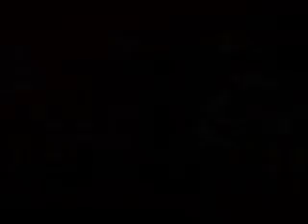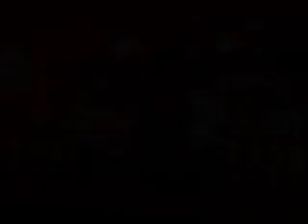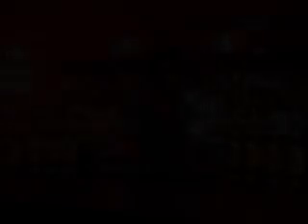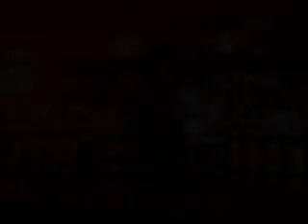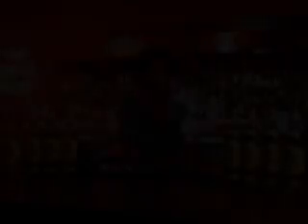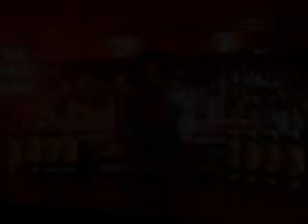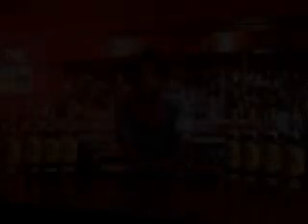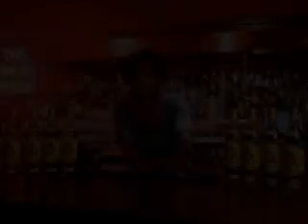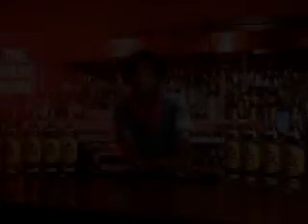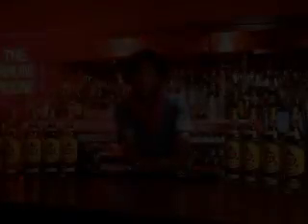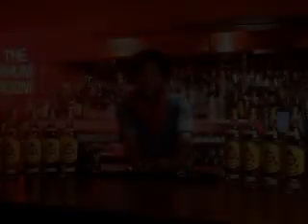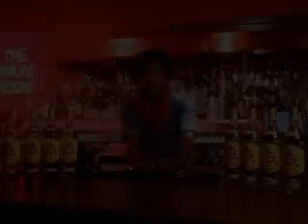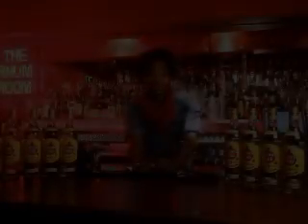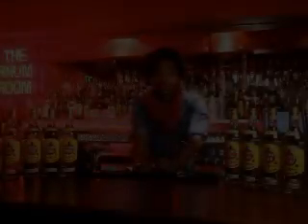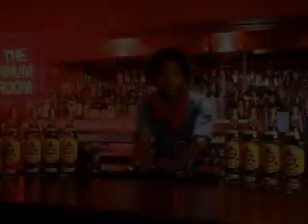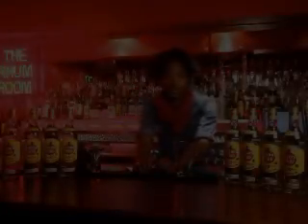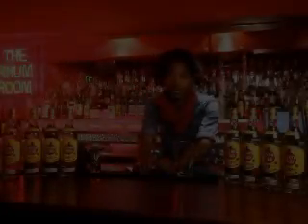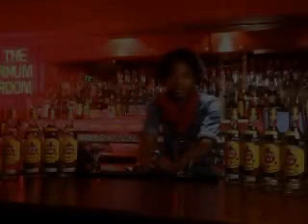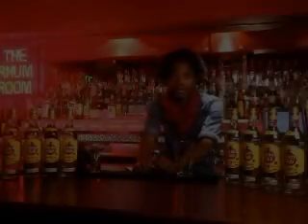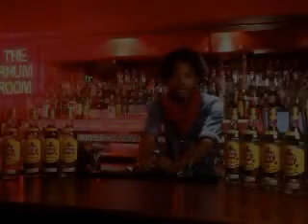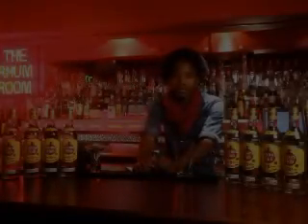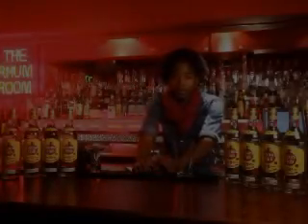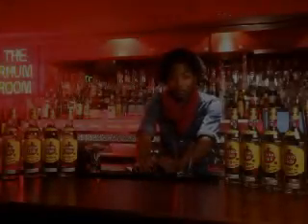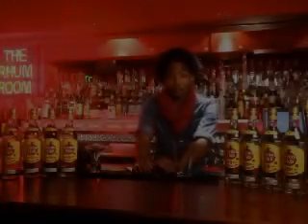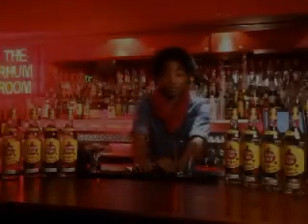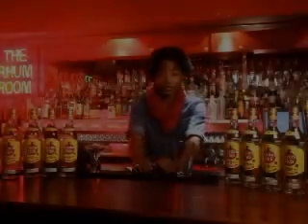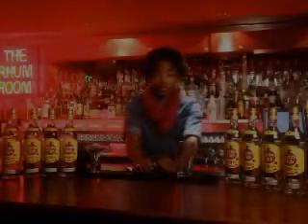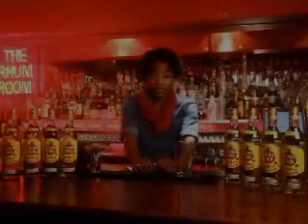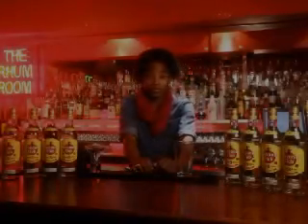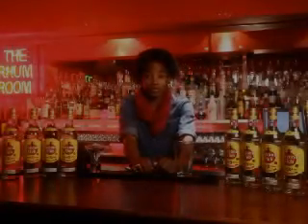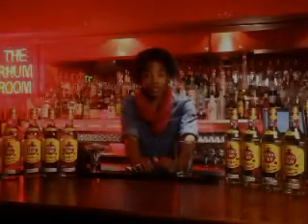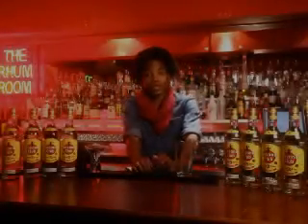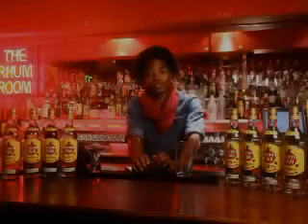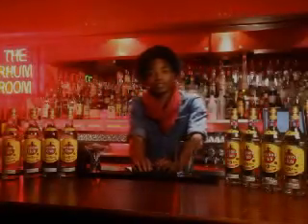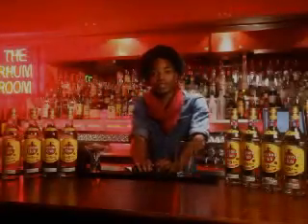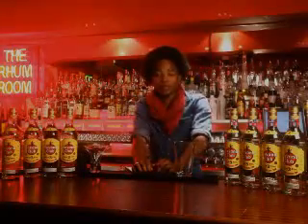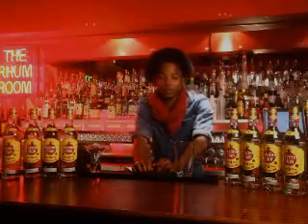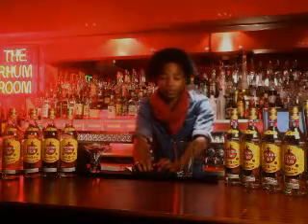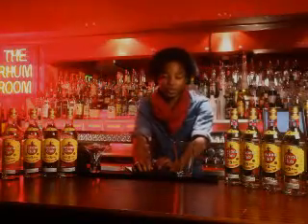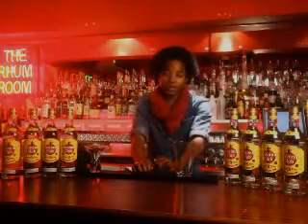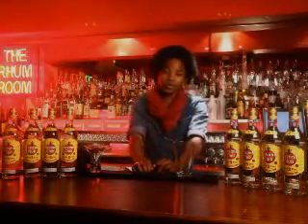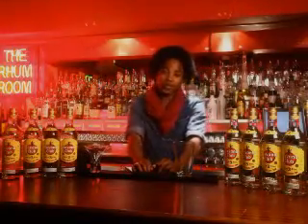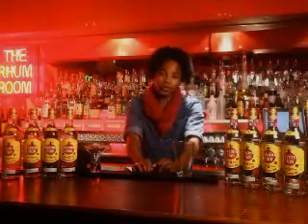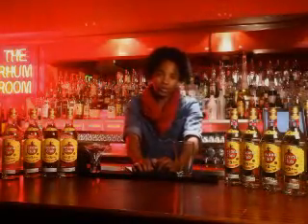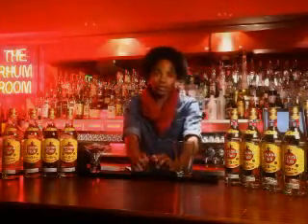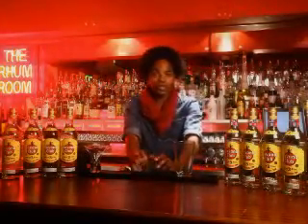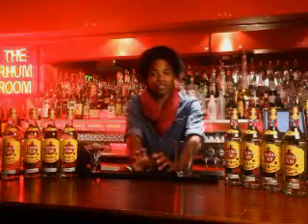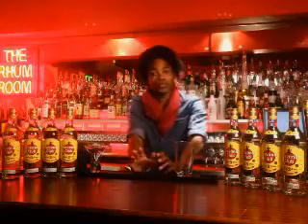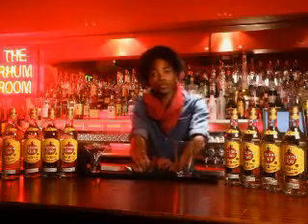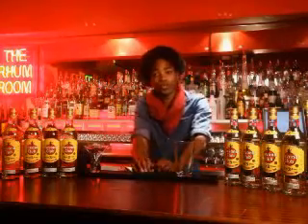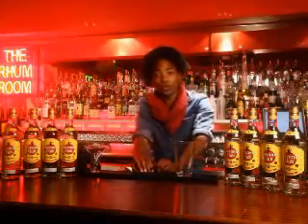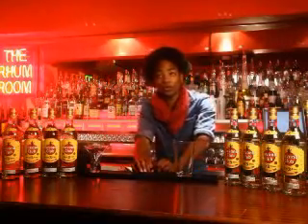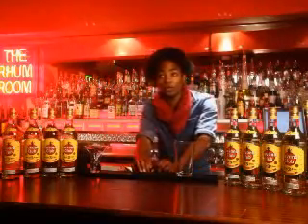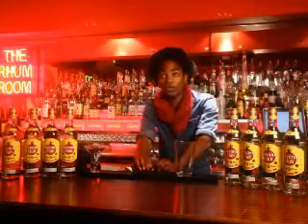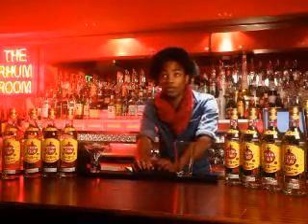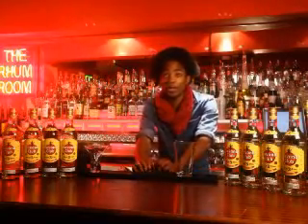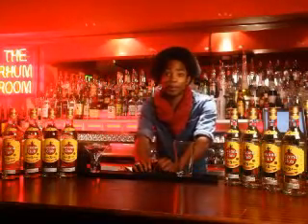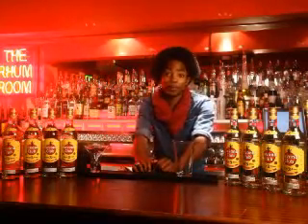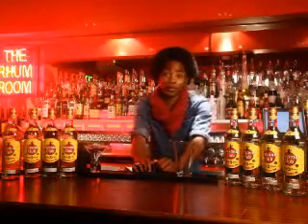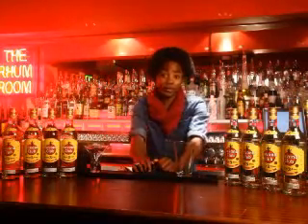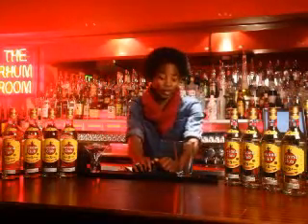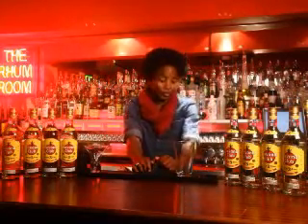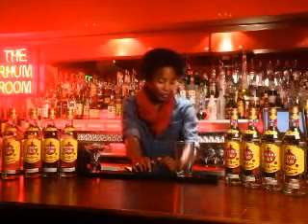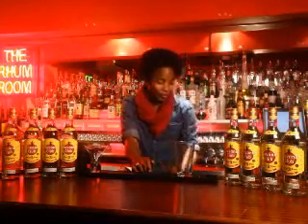Hi, my name is Chad Stevenson and I represent myself. Today I'm going to be making a cocktail which is a twist of the Hemingway Daiquiri.